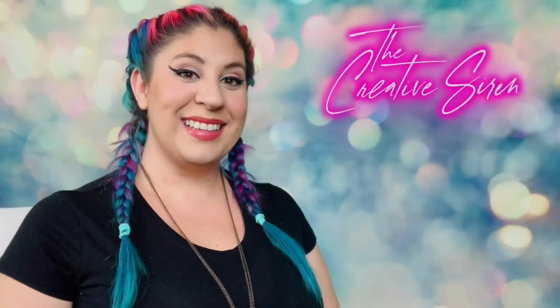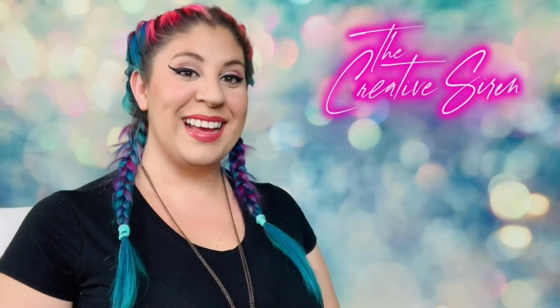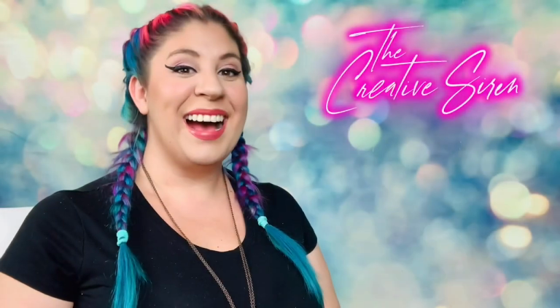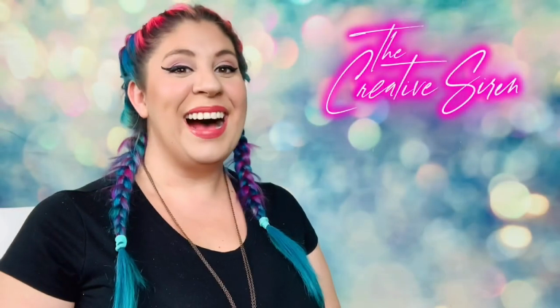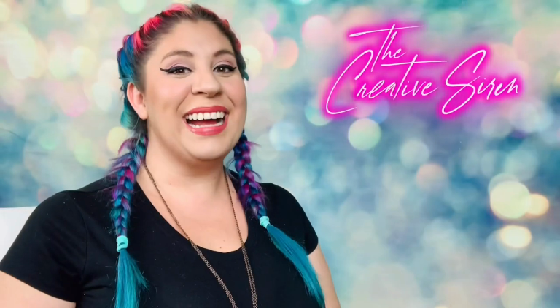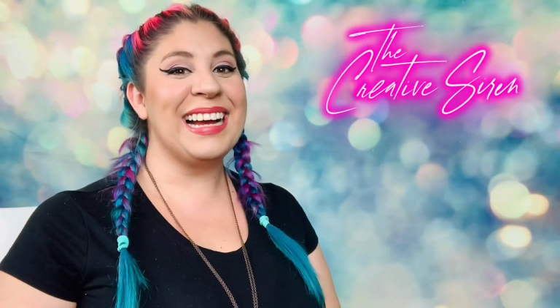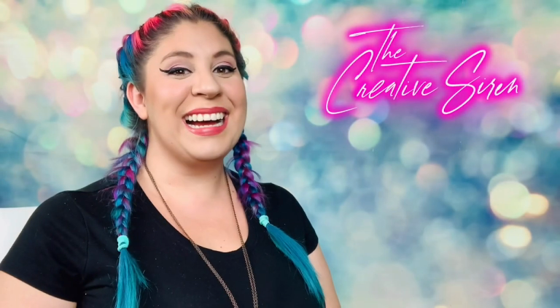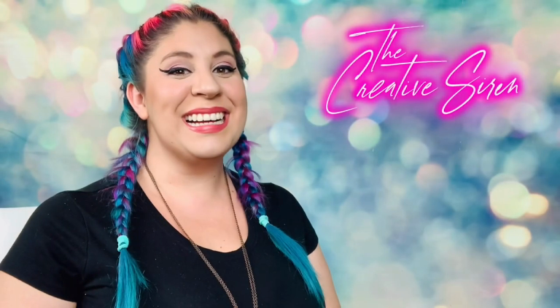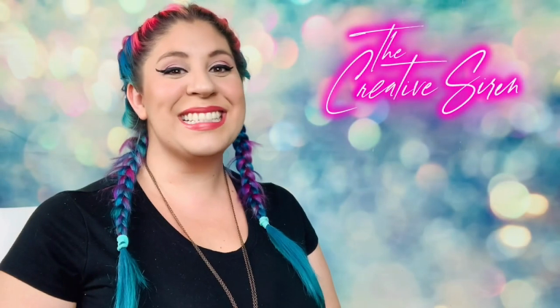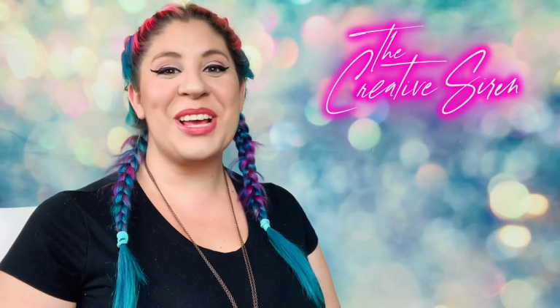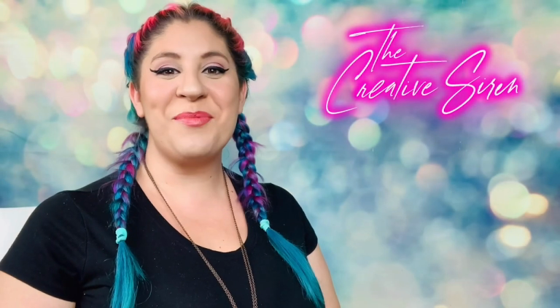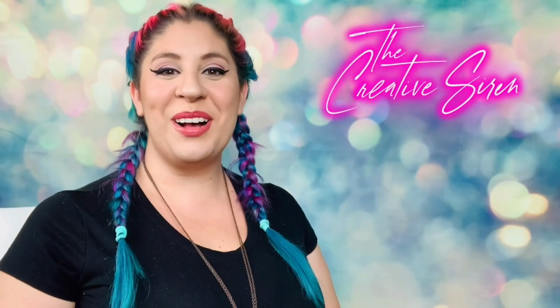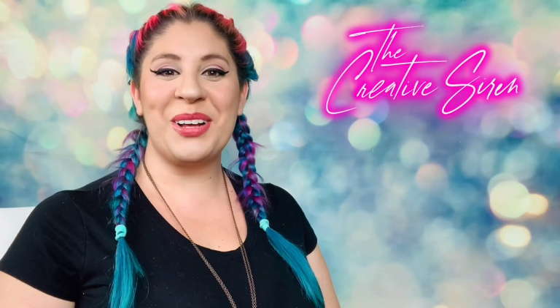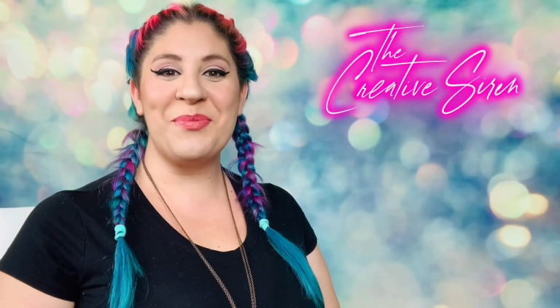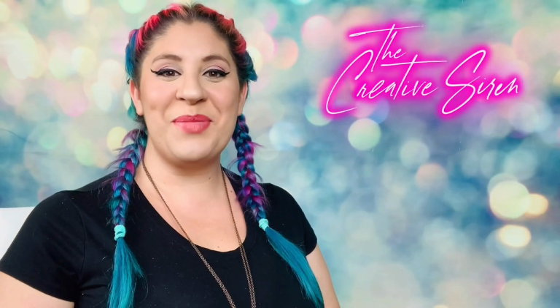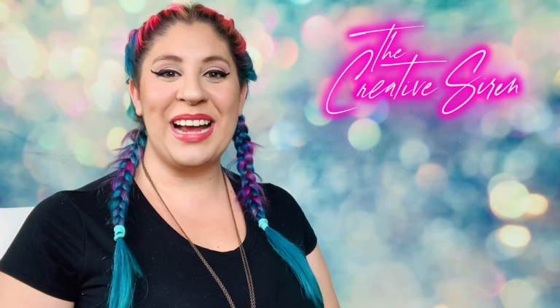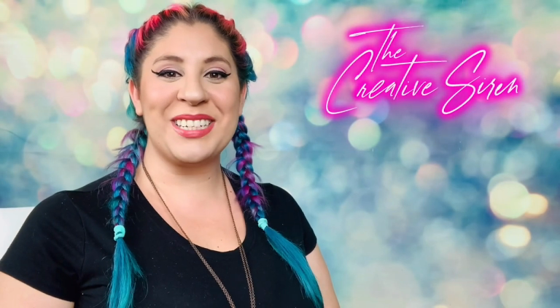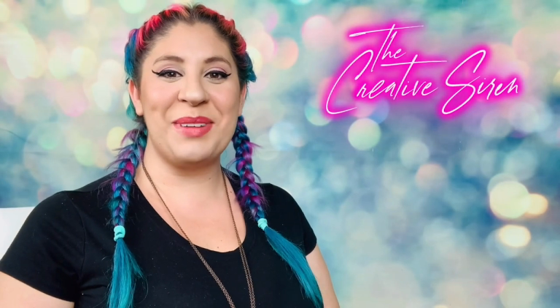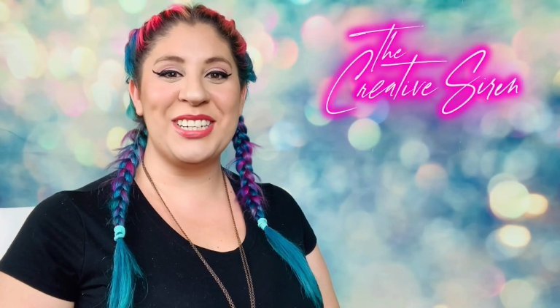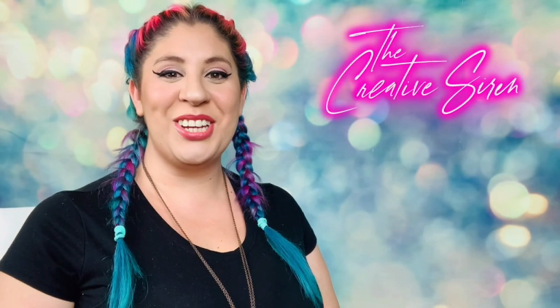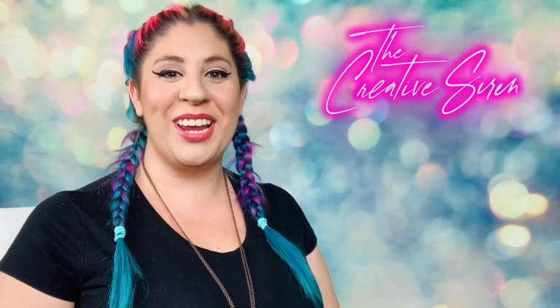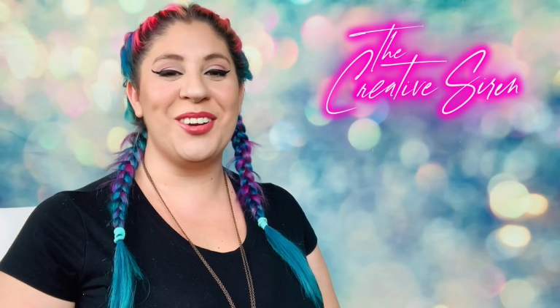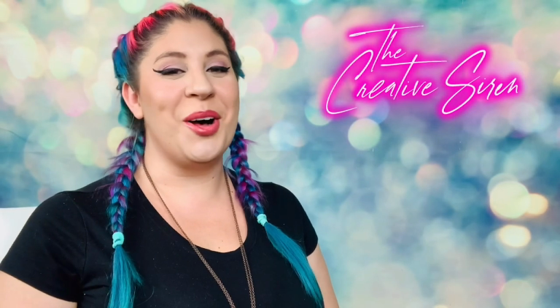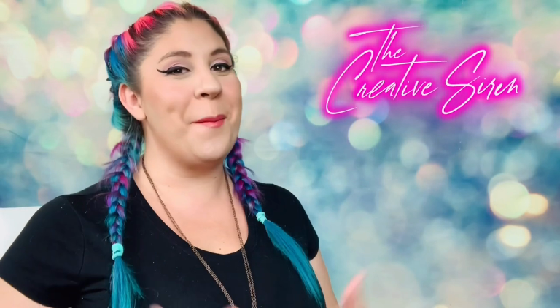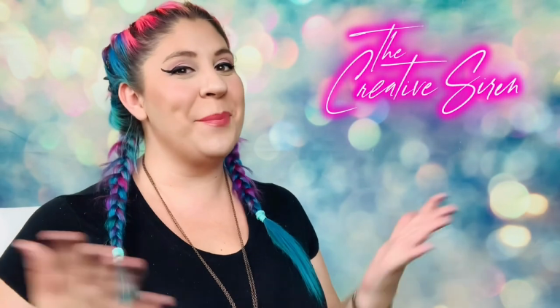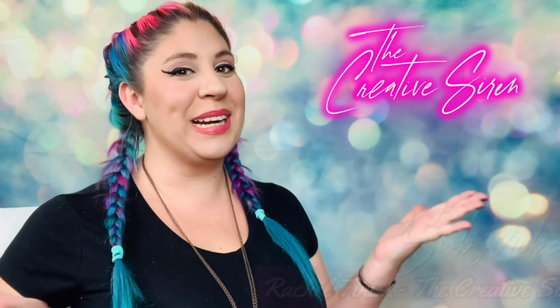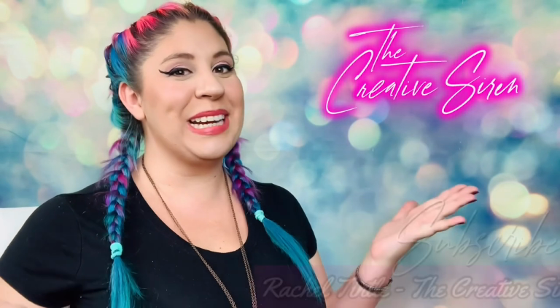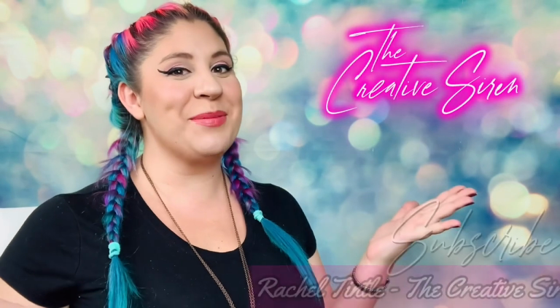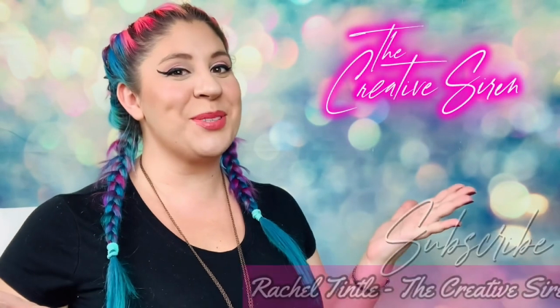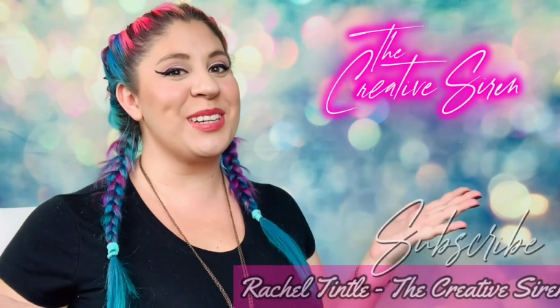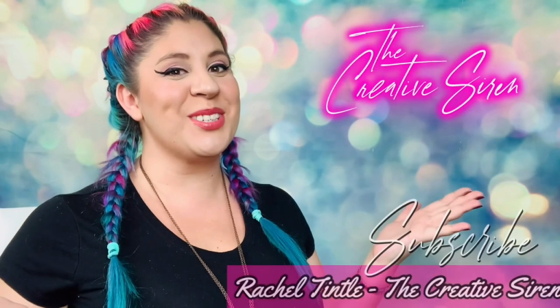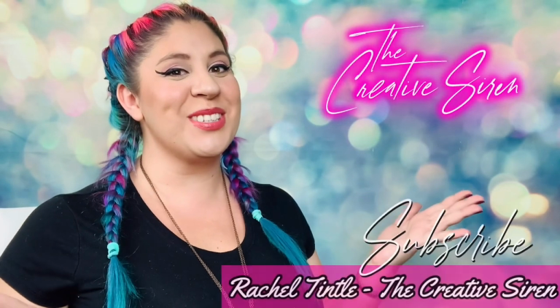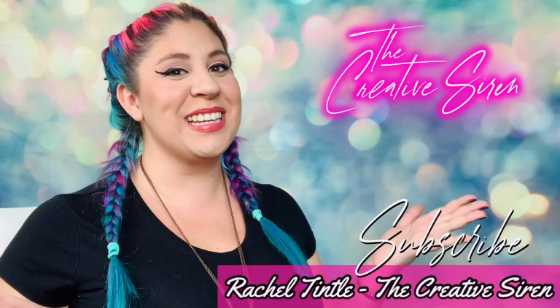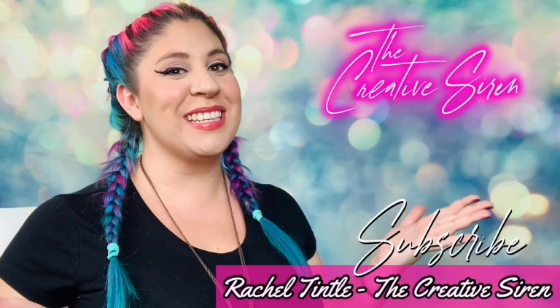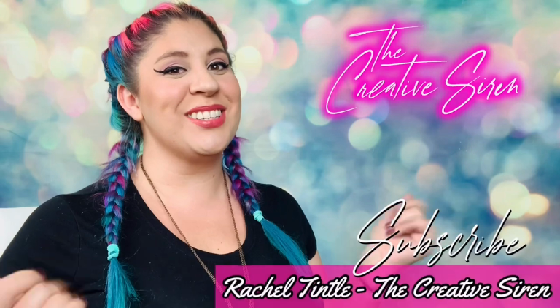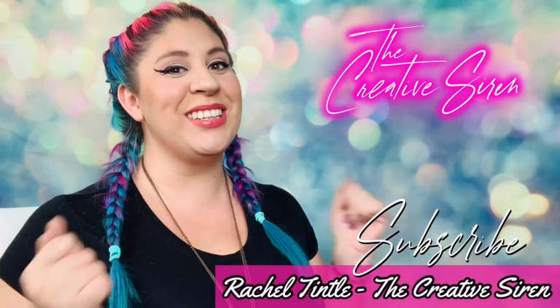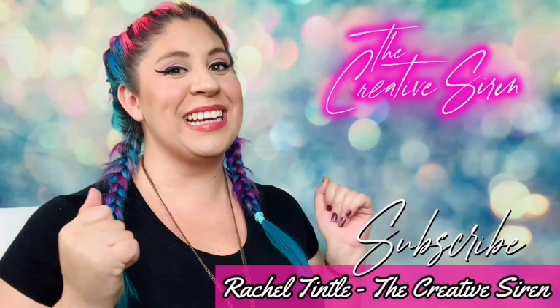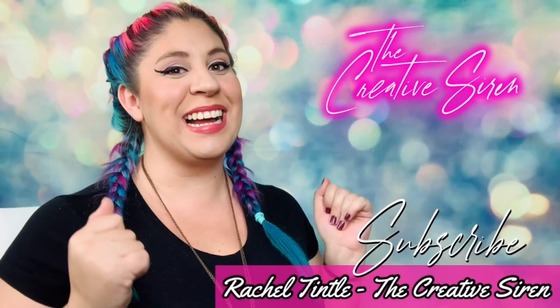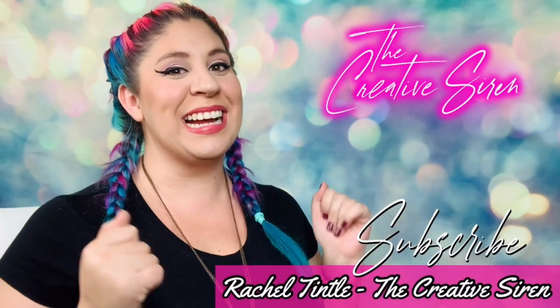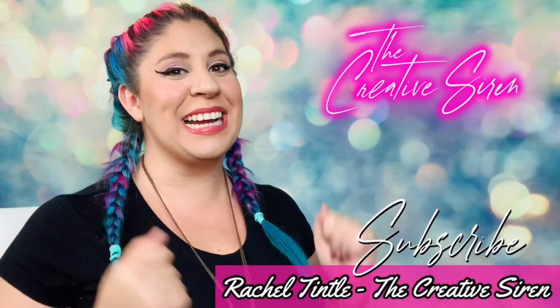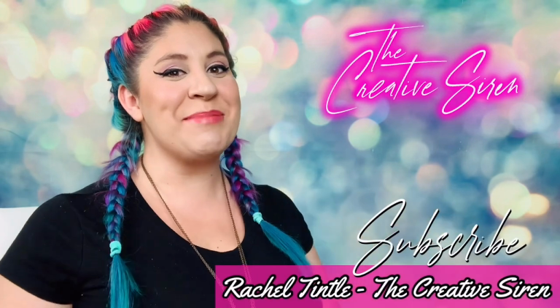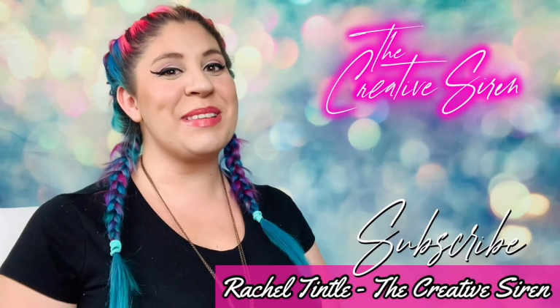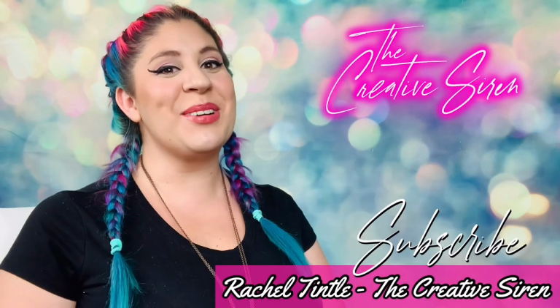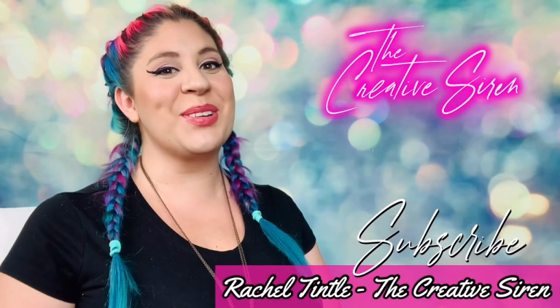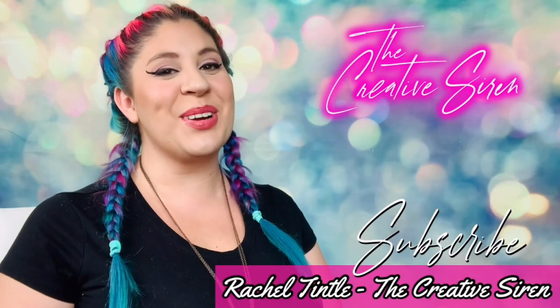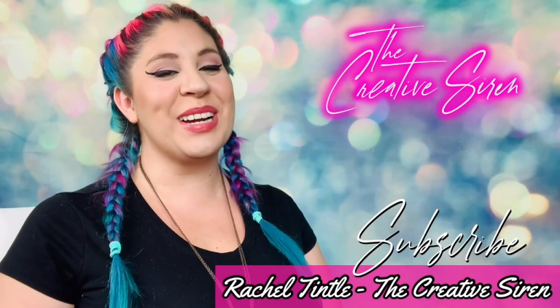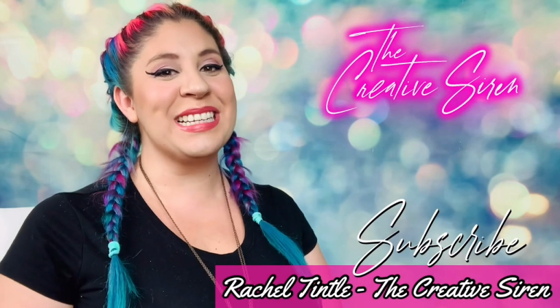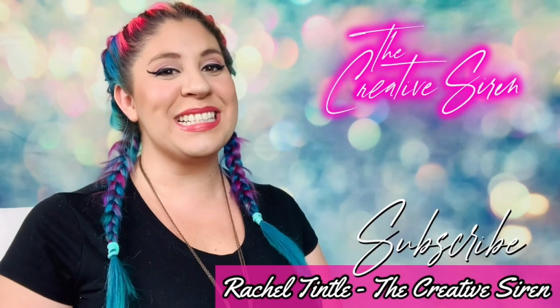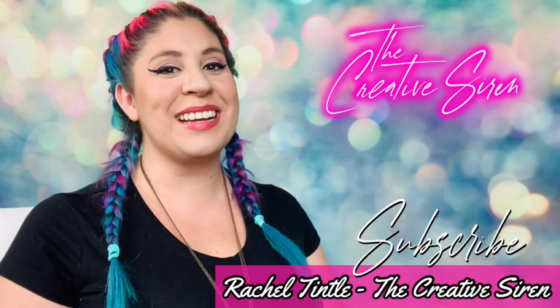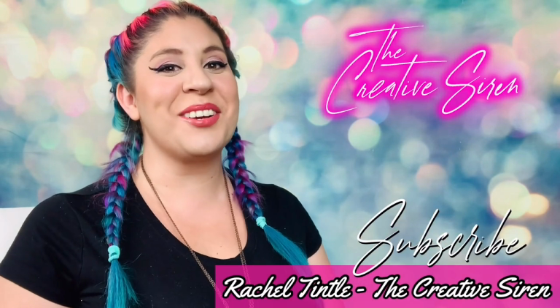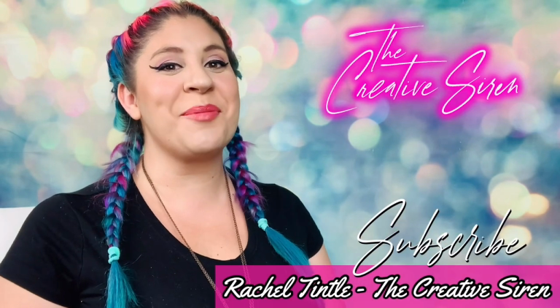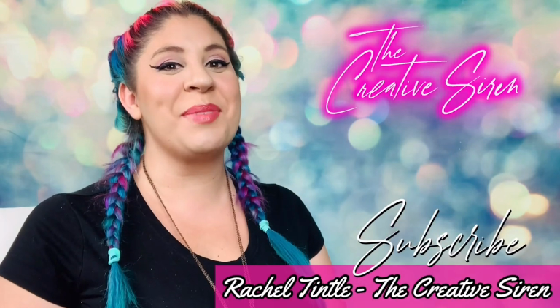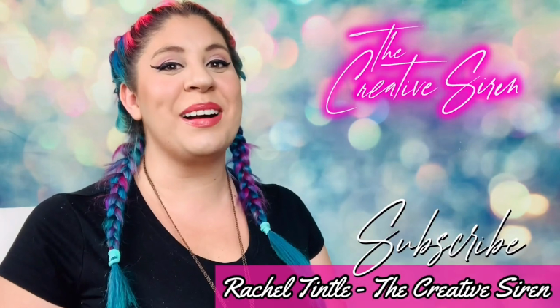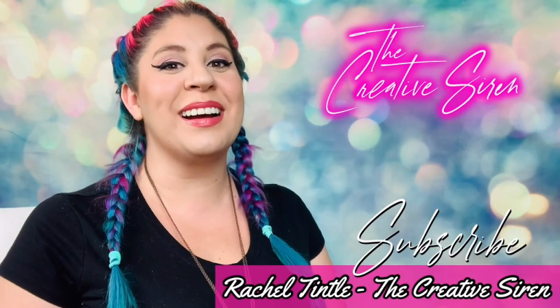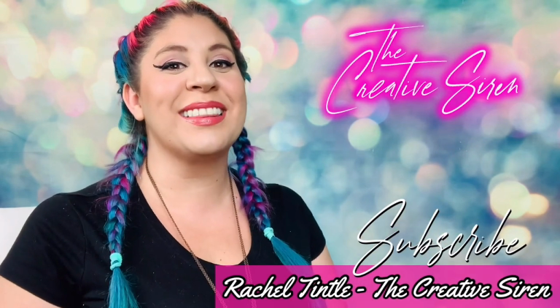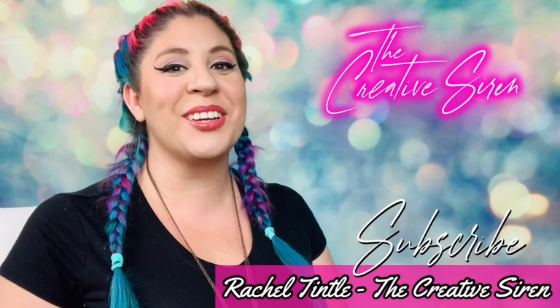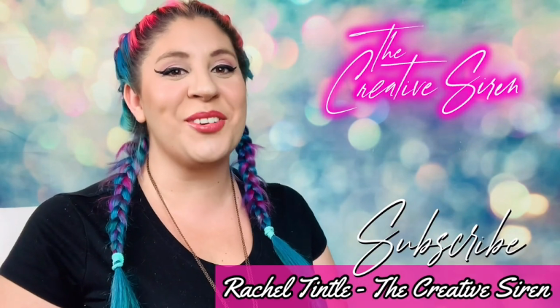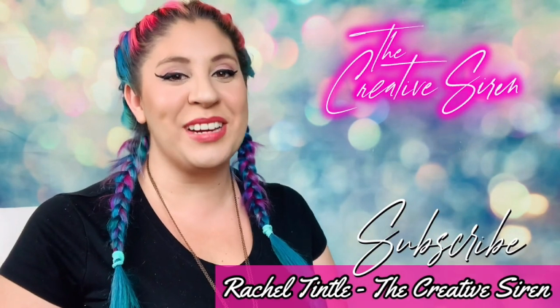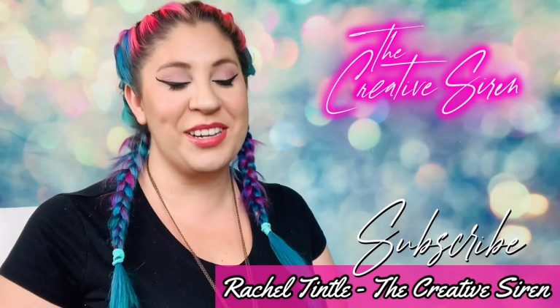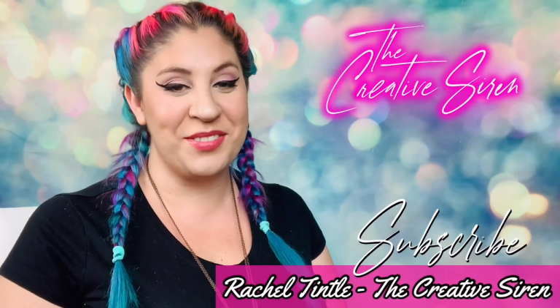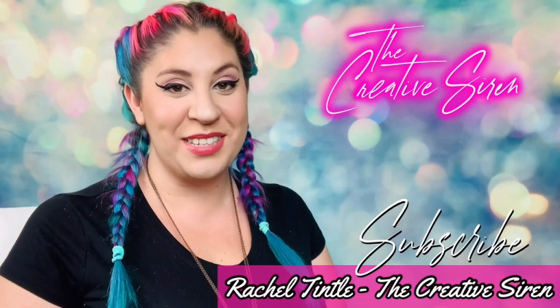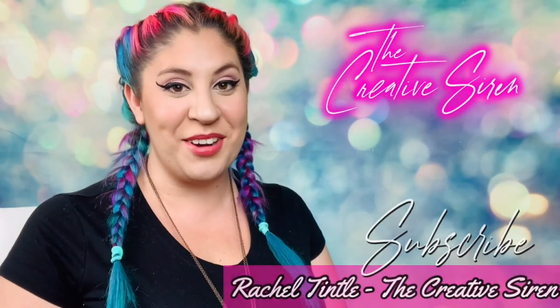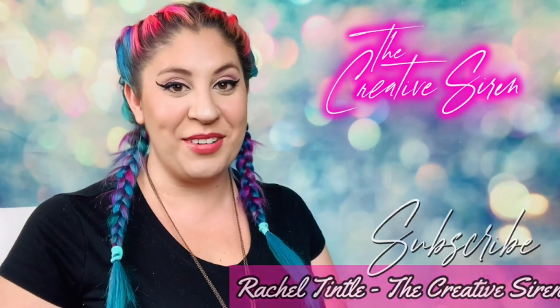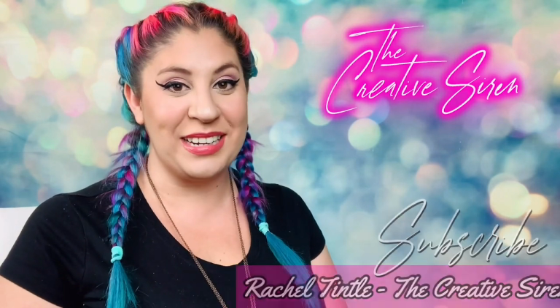Hi guys and welcome back to my channel. My name is Rachel Tintel and I am the owner and designer behind the Creative Siren.